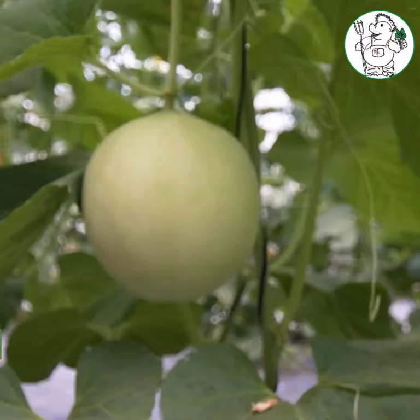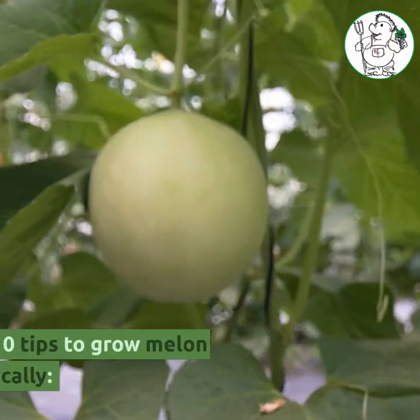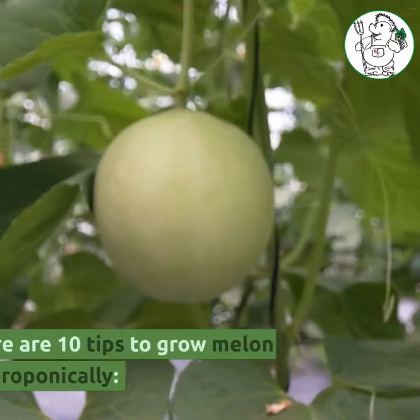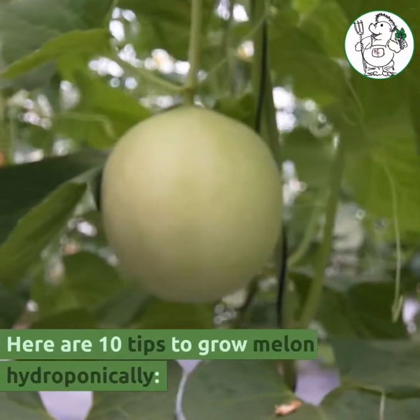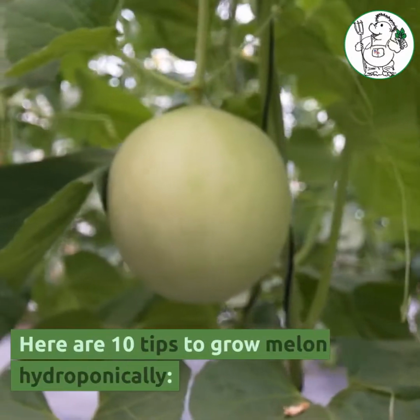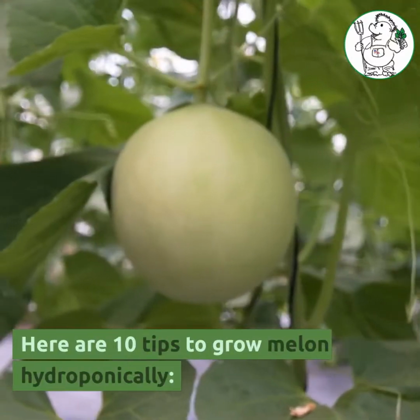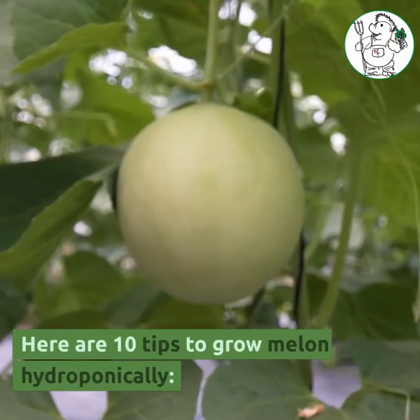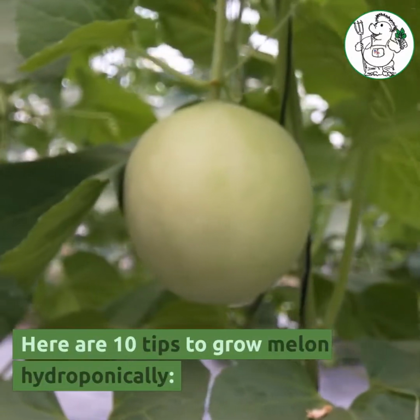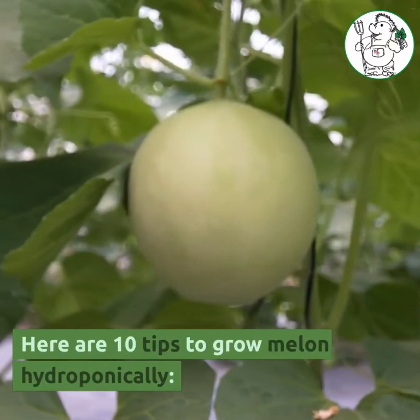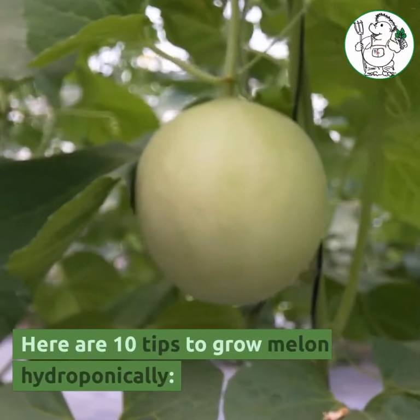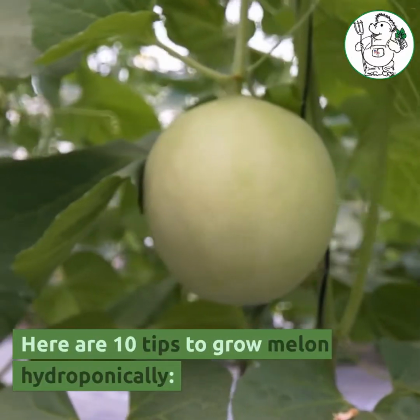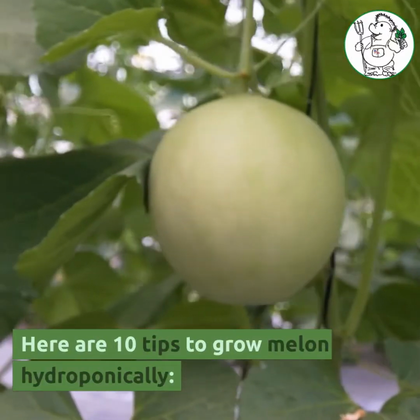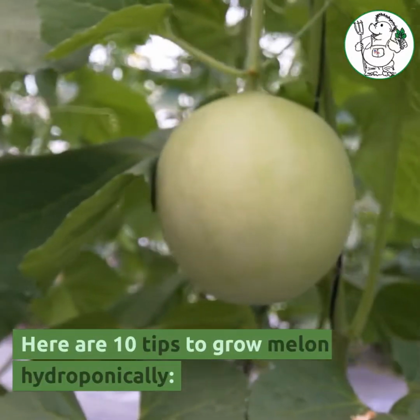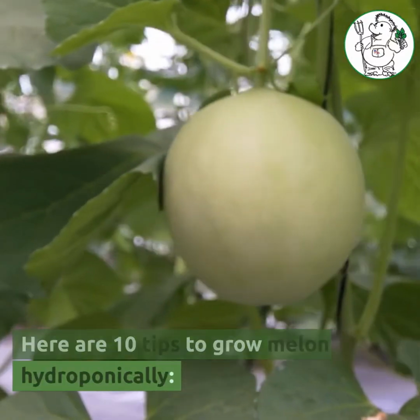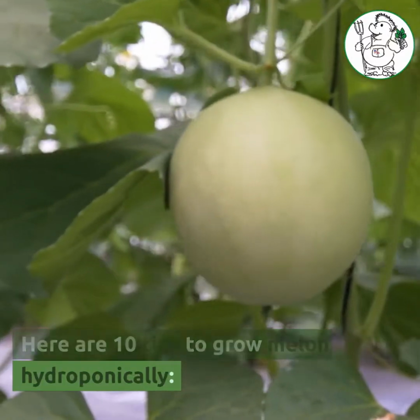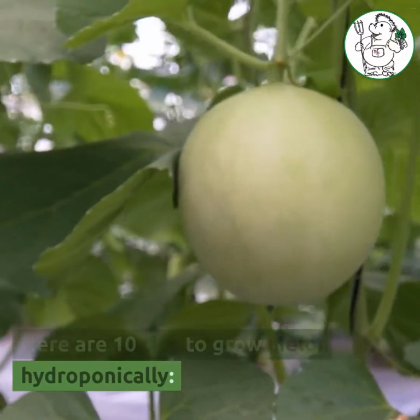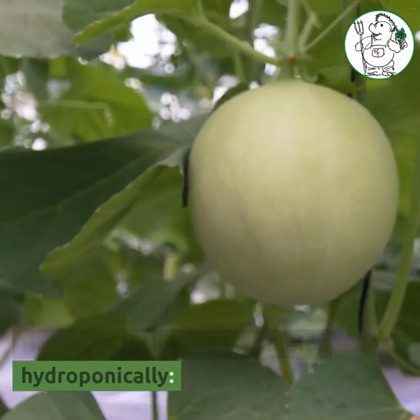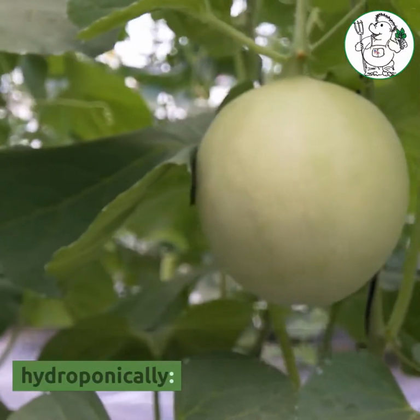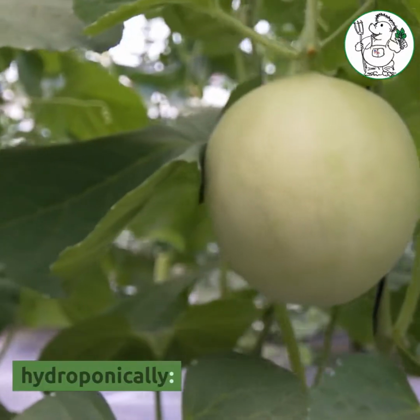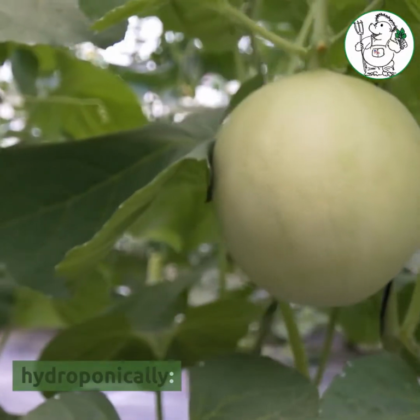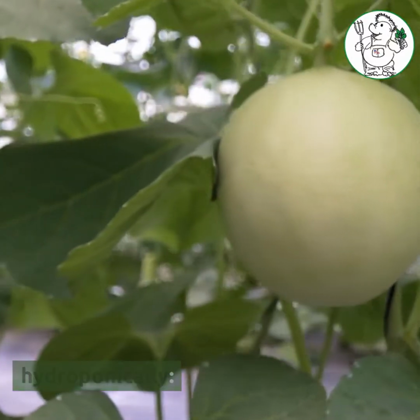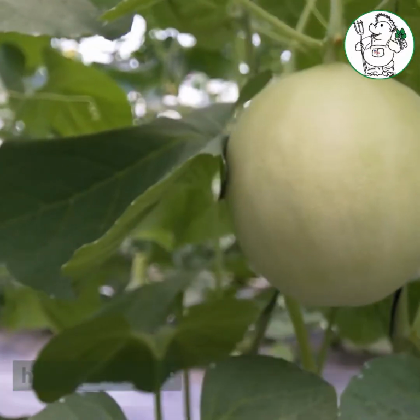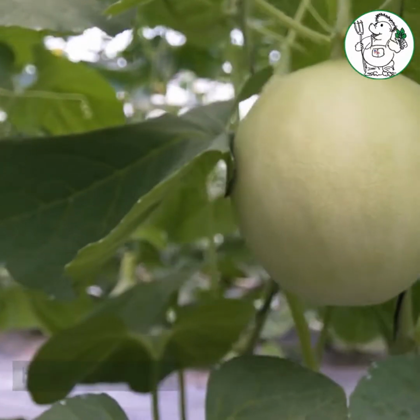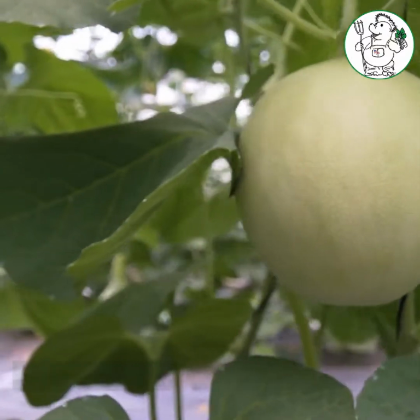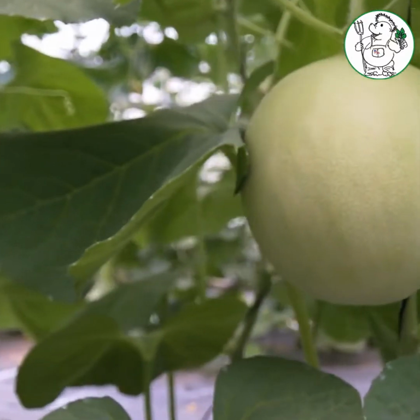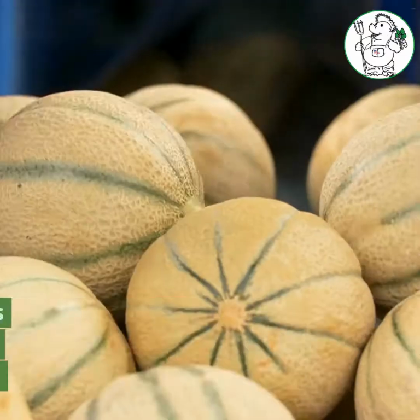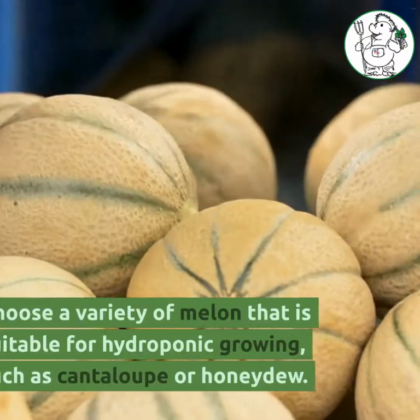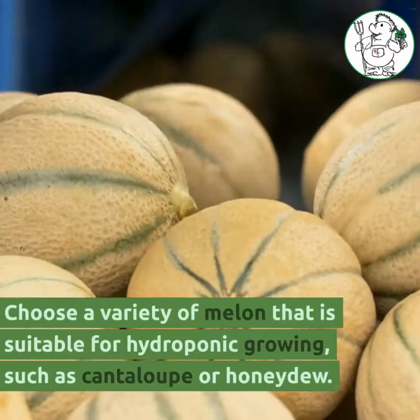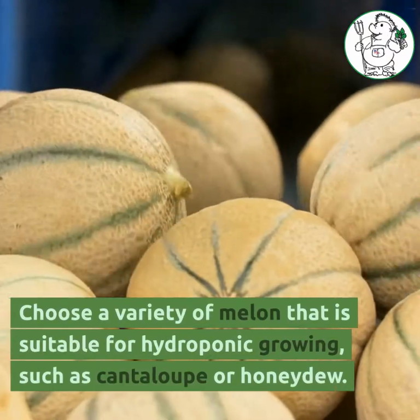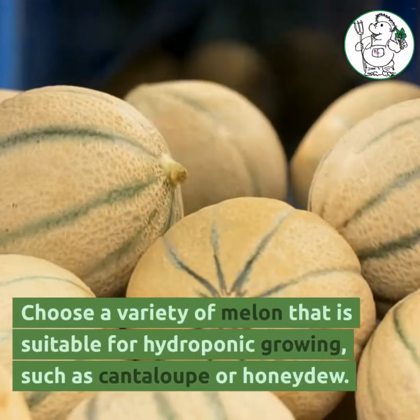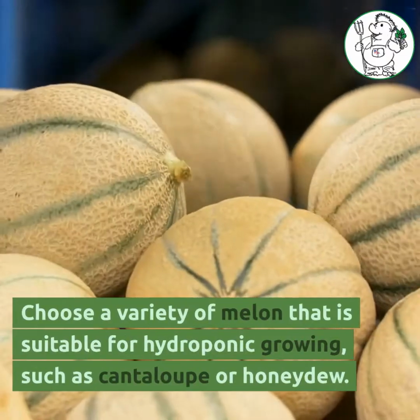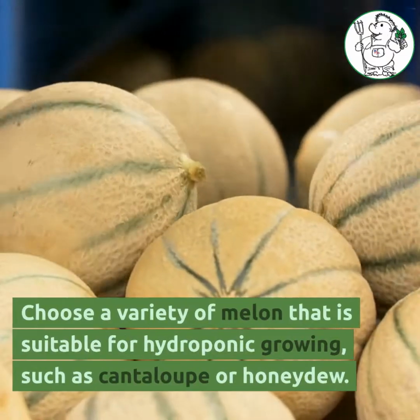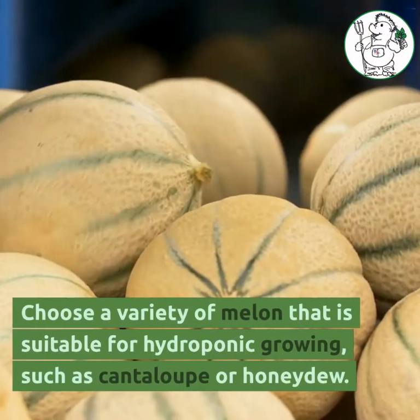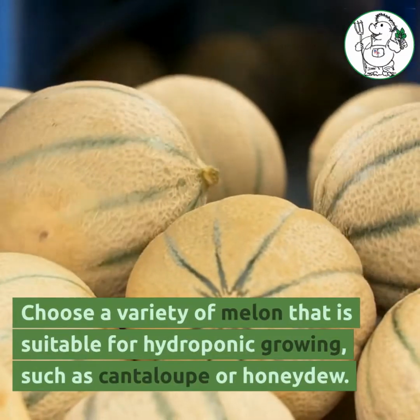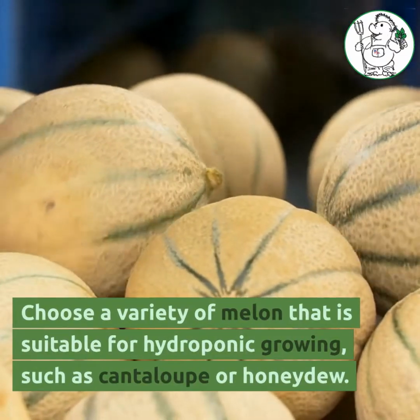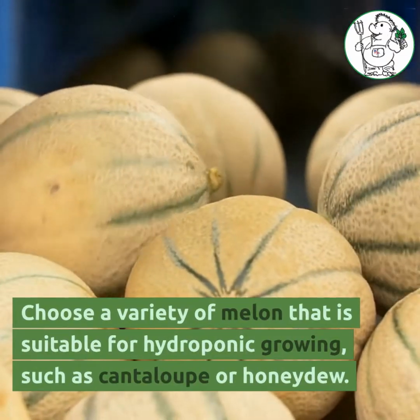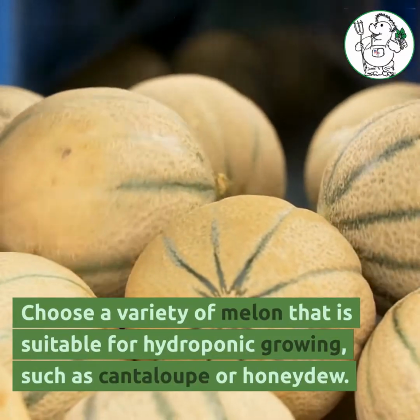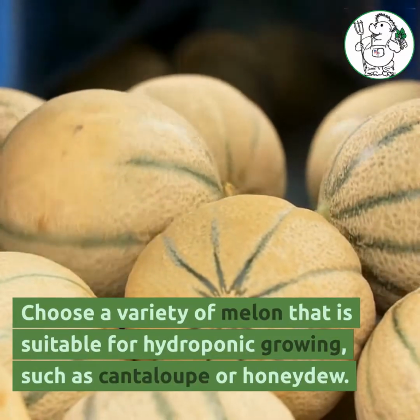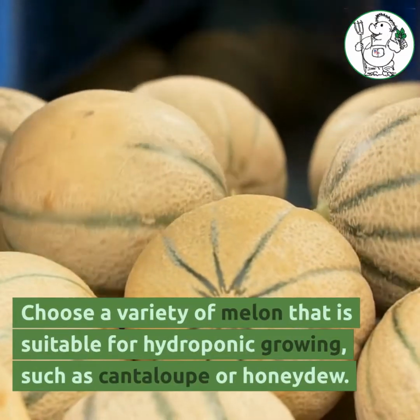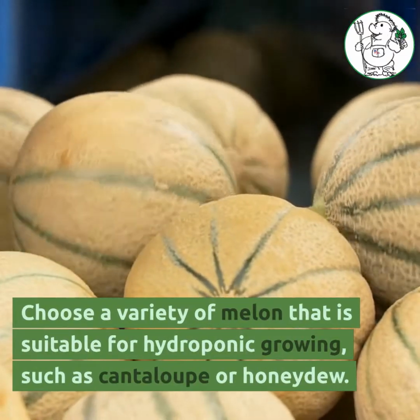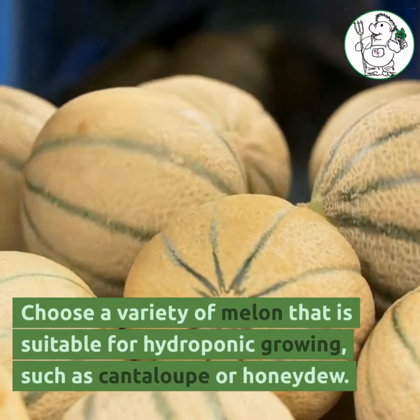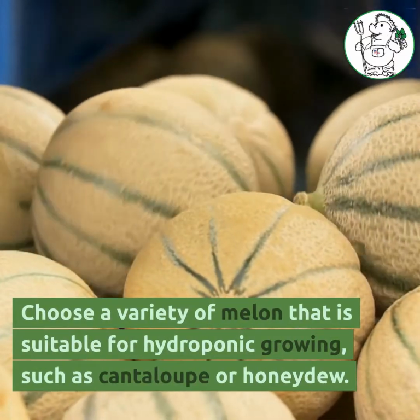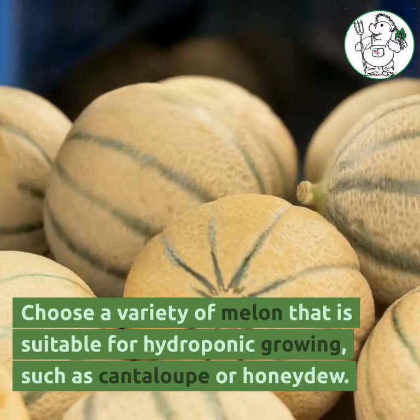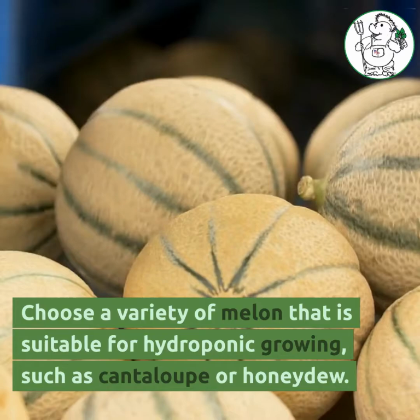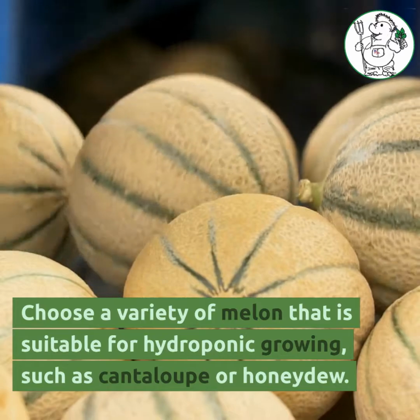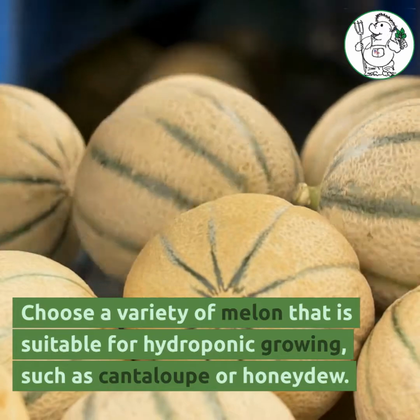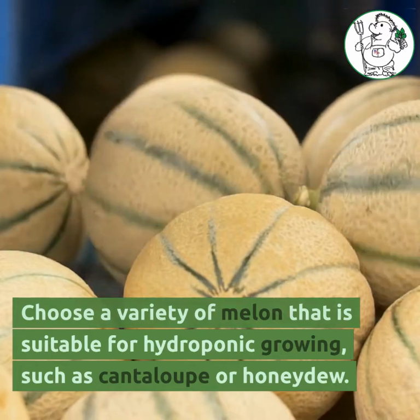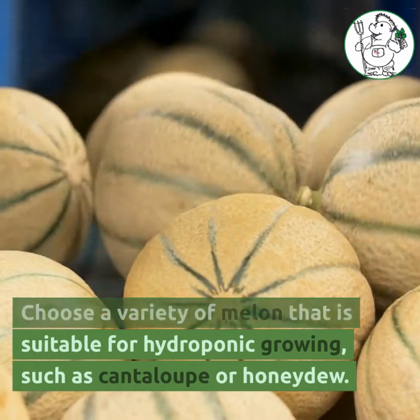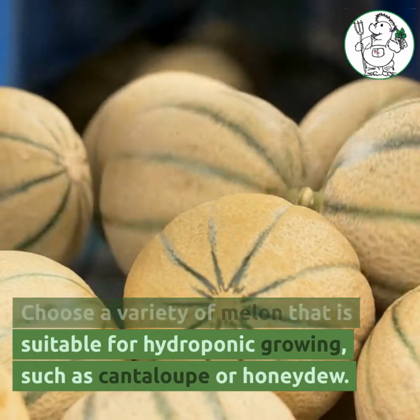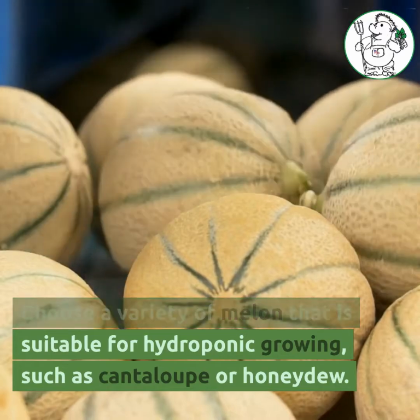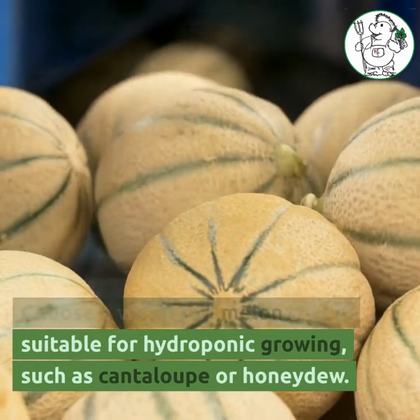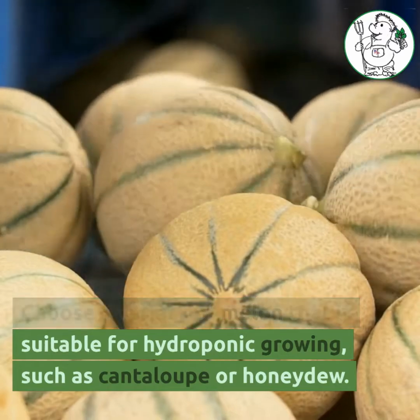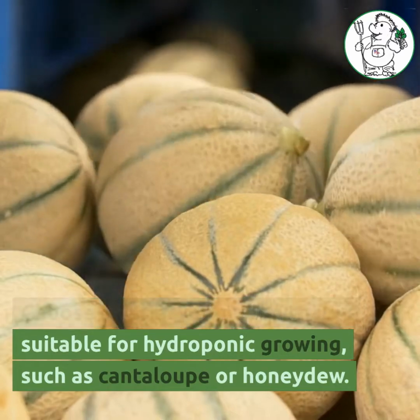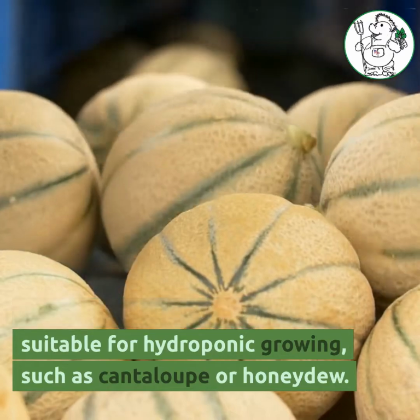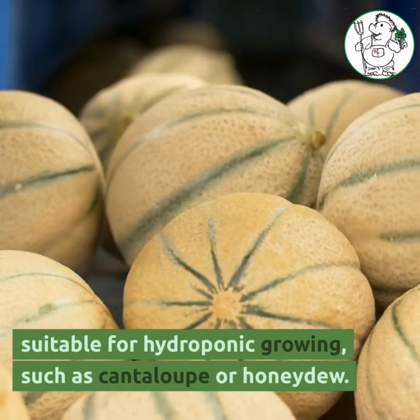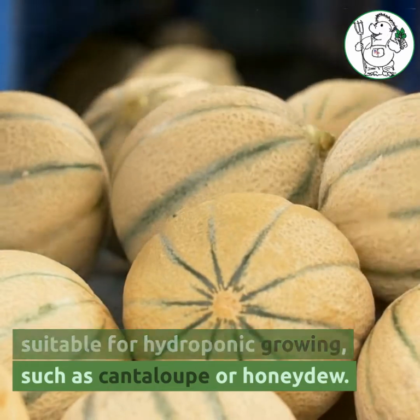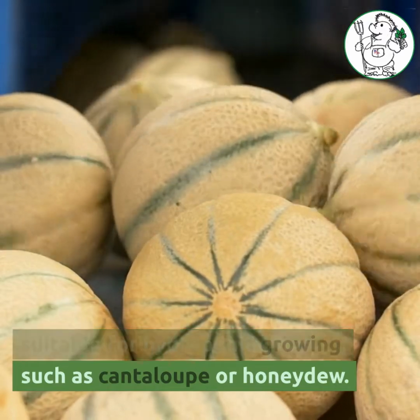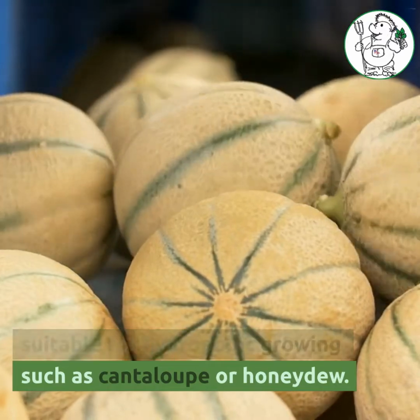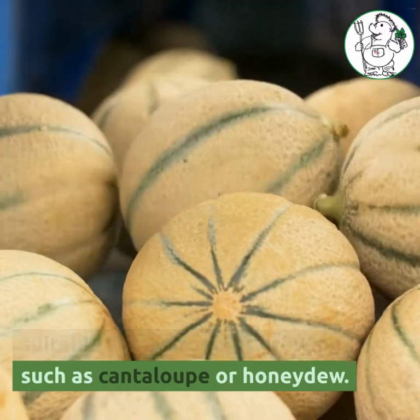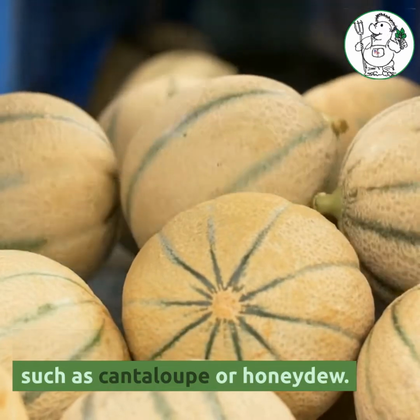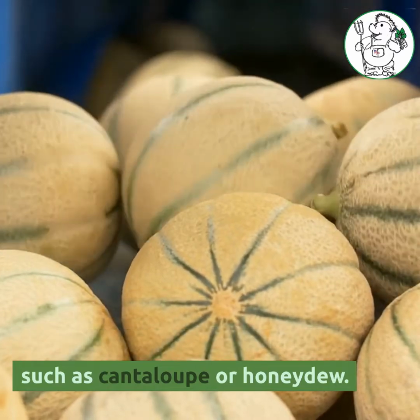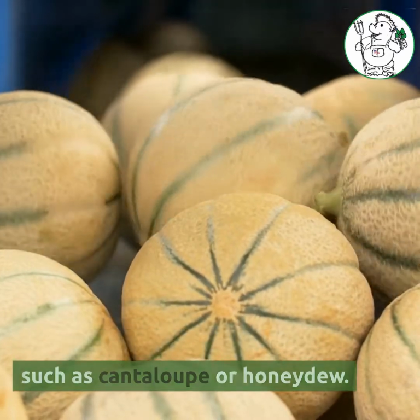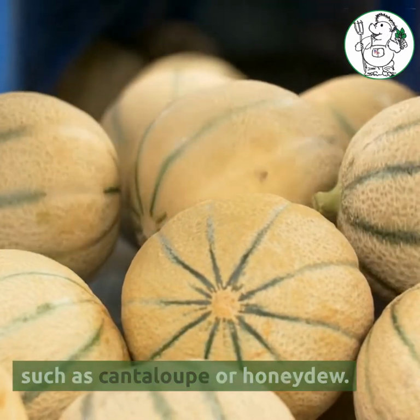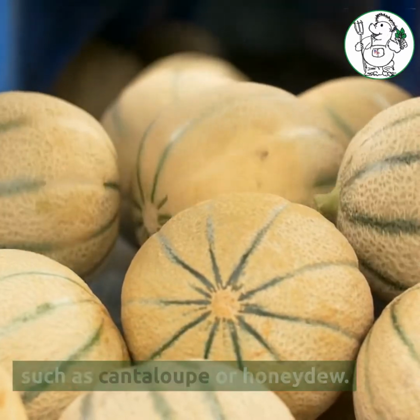Here are 10 tips to grow melon hydroponically. Choose a variety of melon that is suitable for hydroponic growing, such as cantaloupe or honeydew.